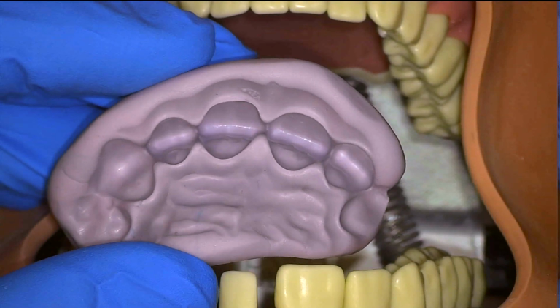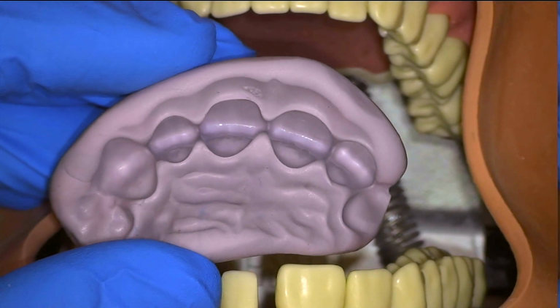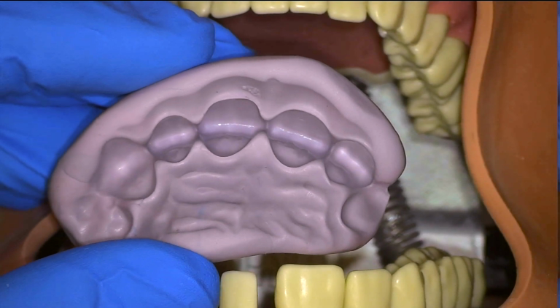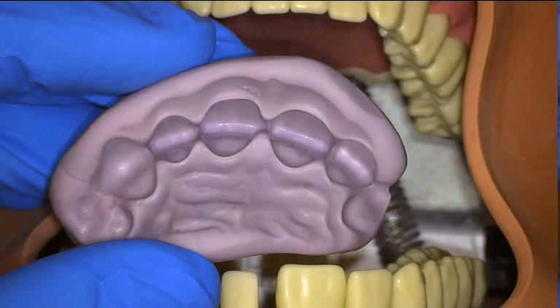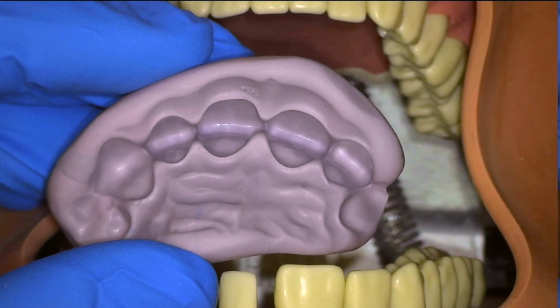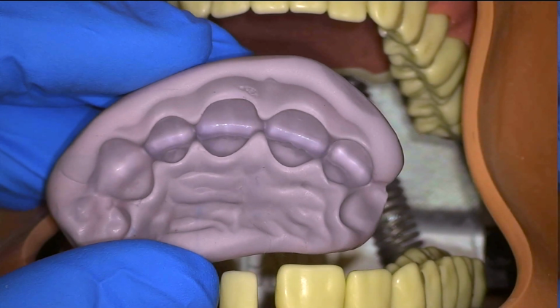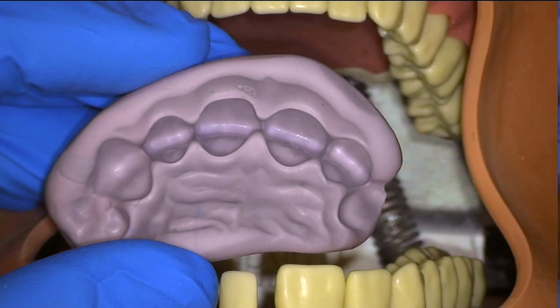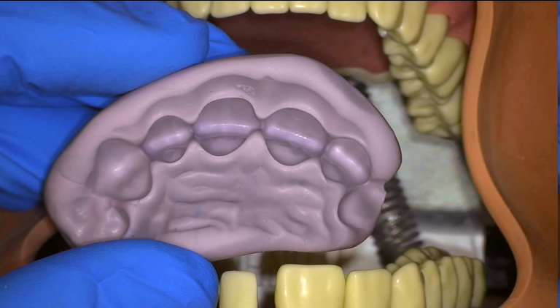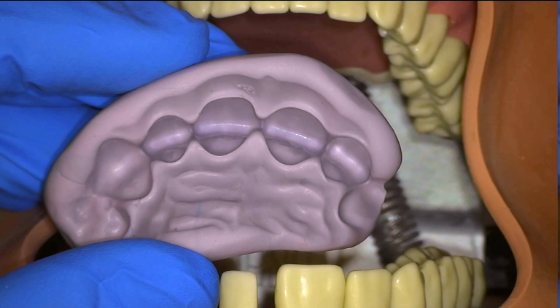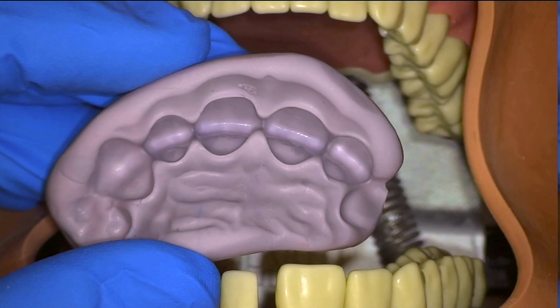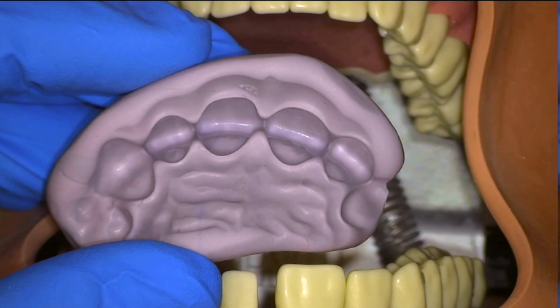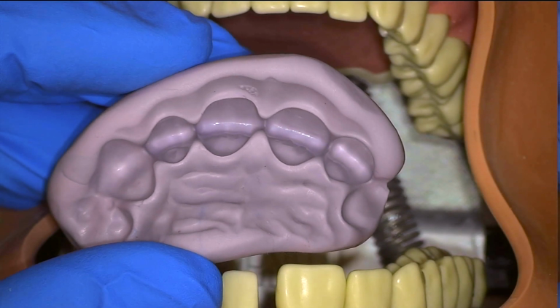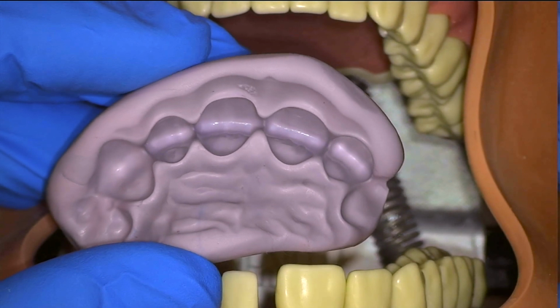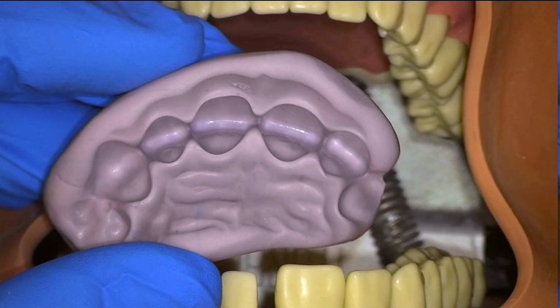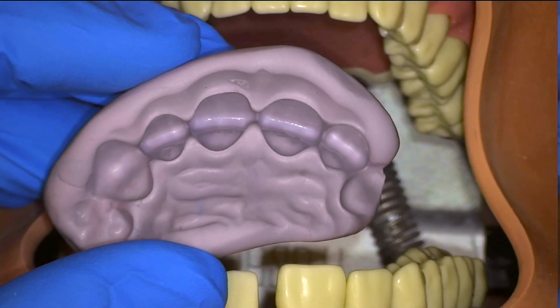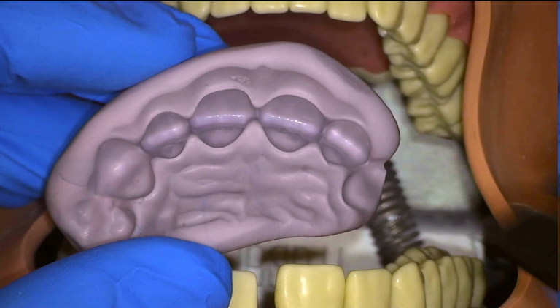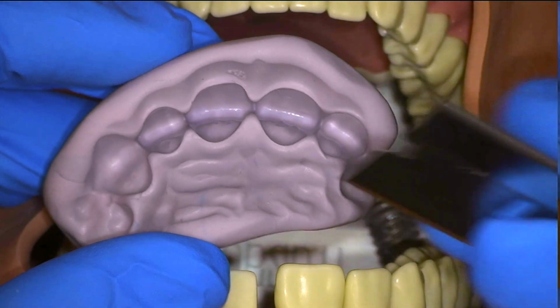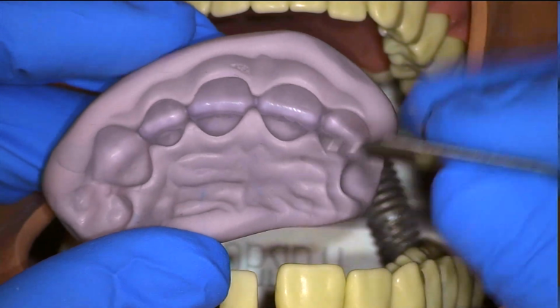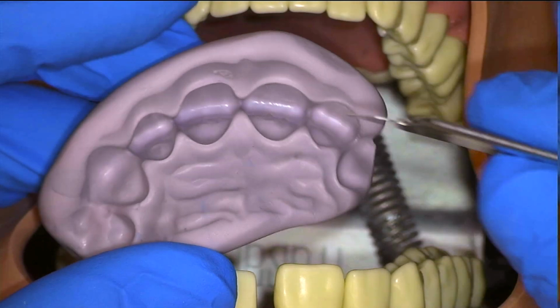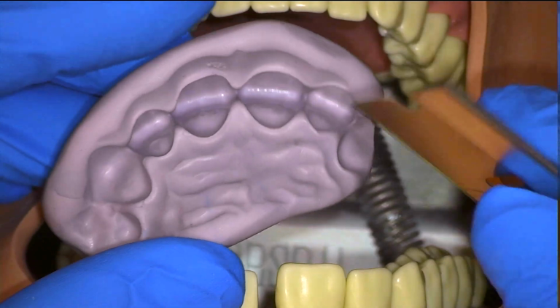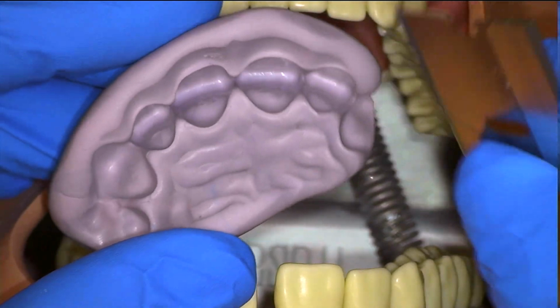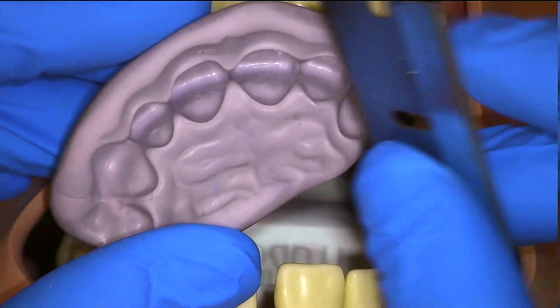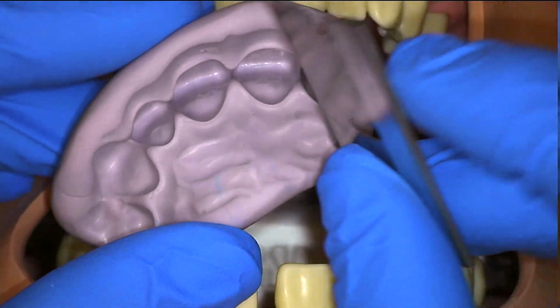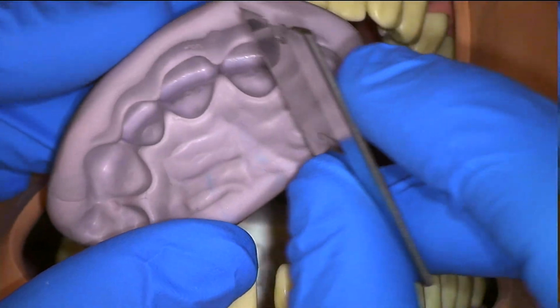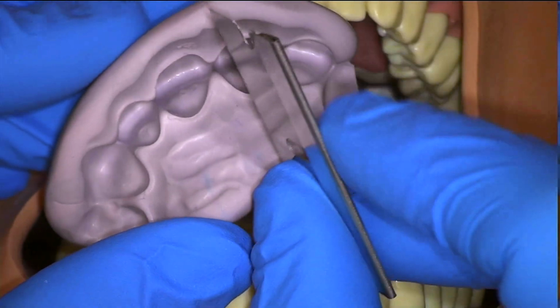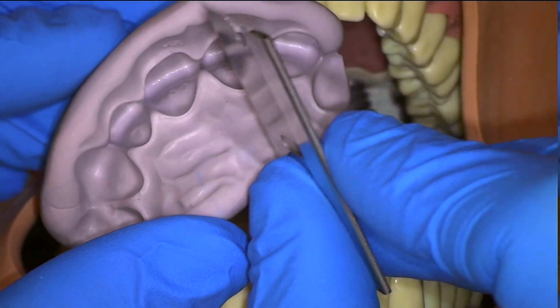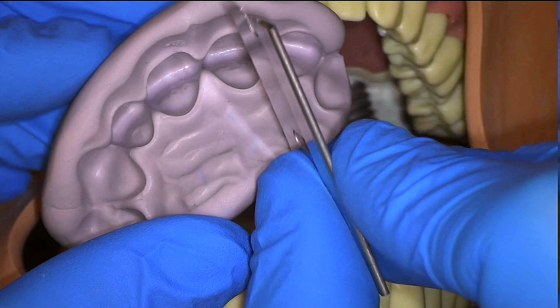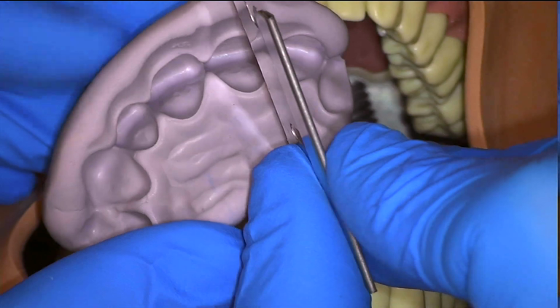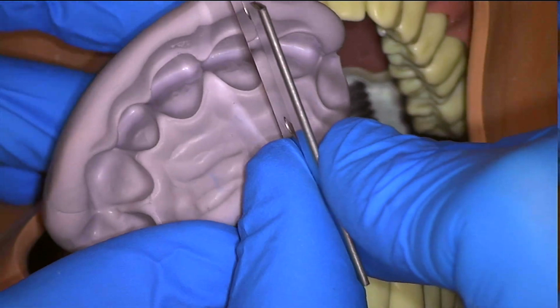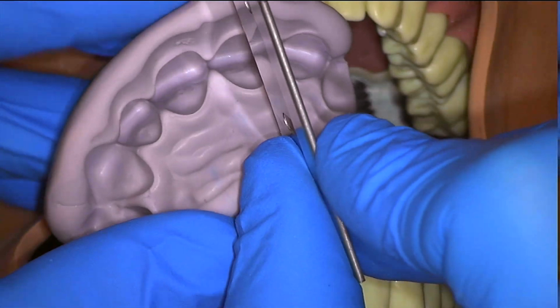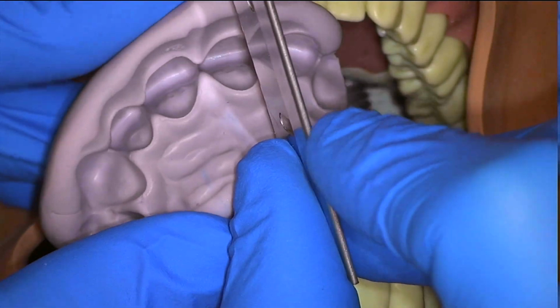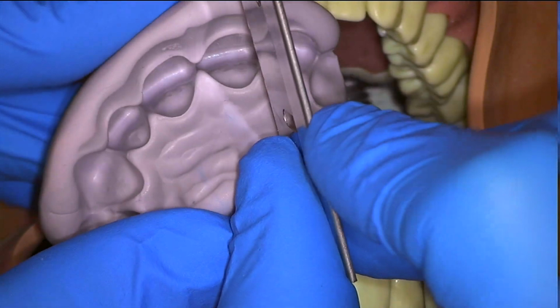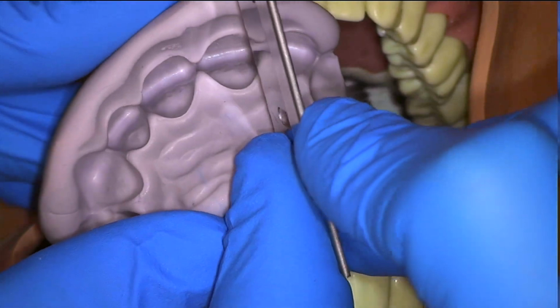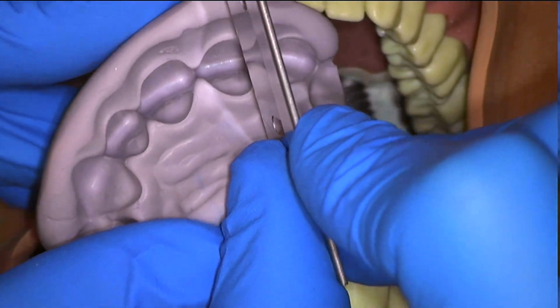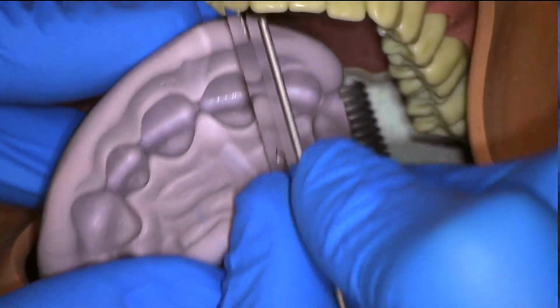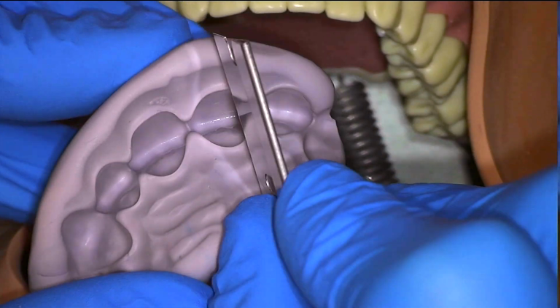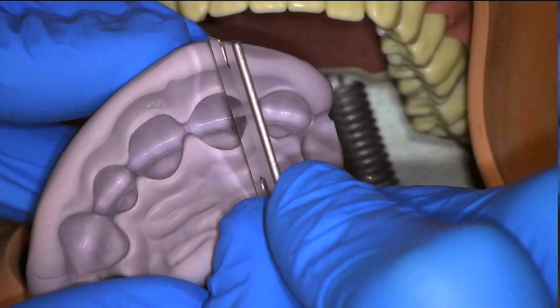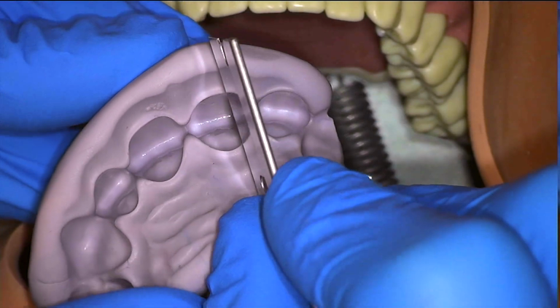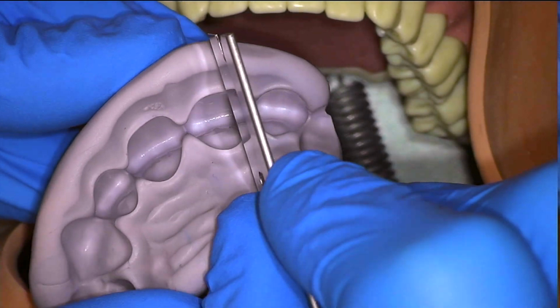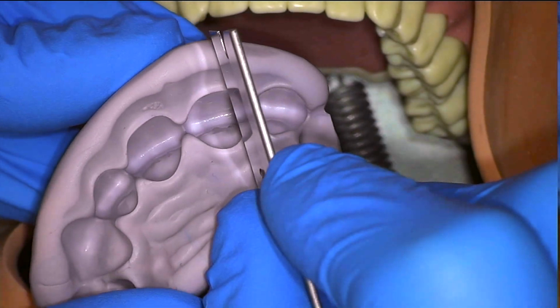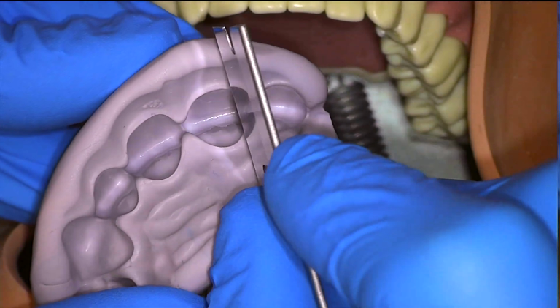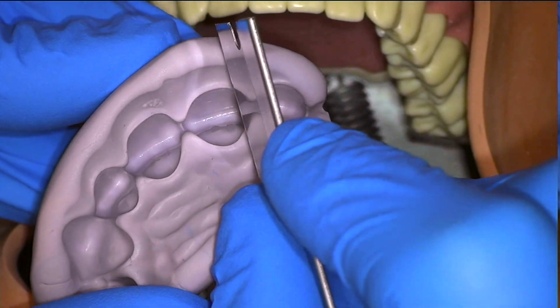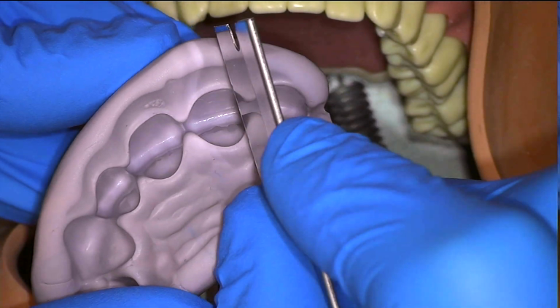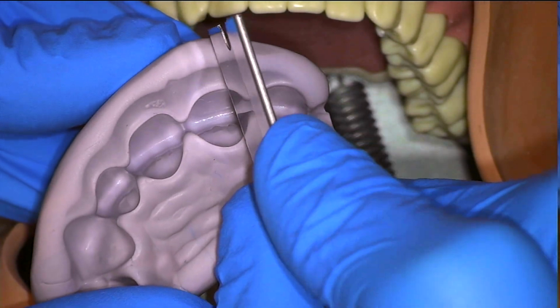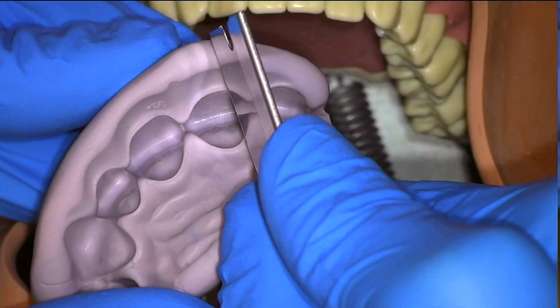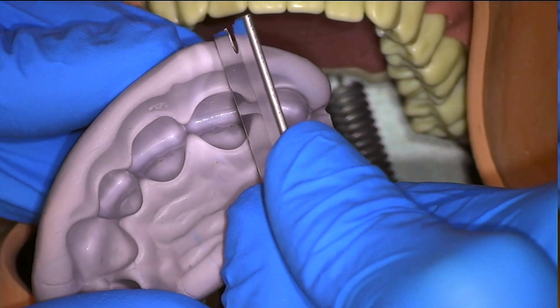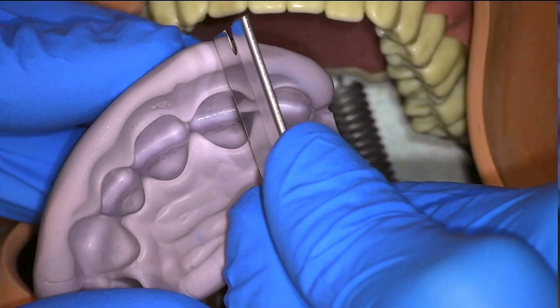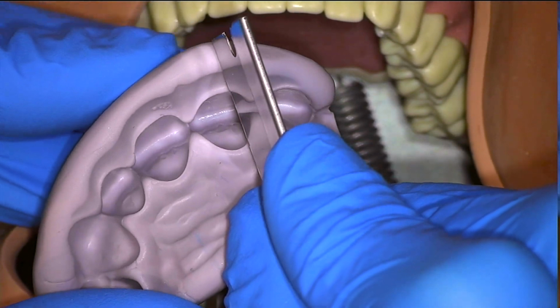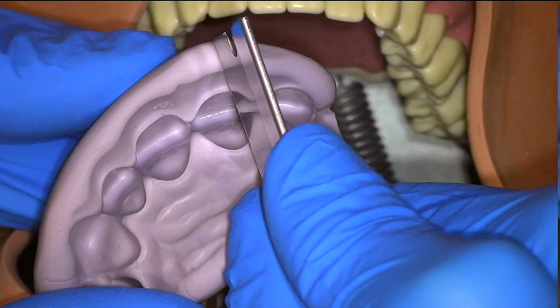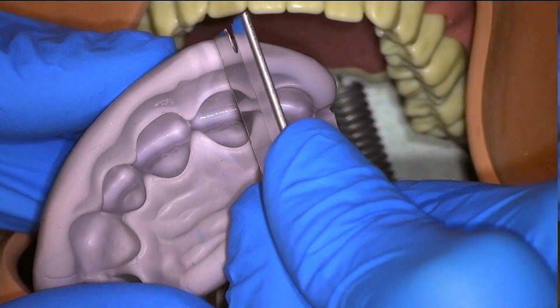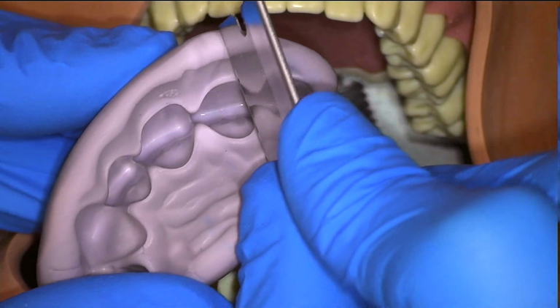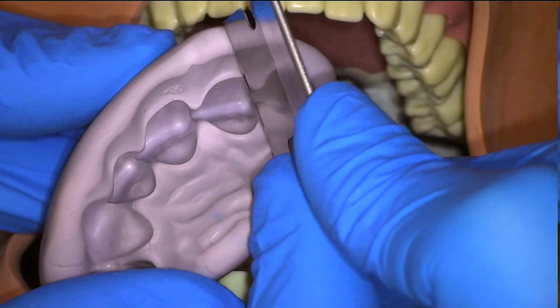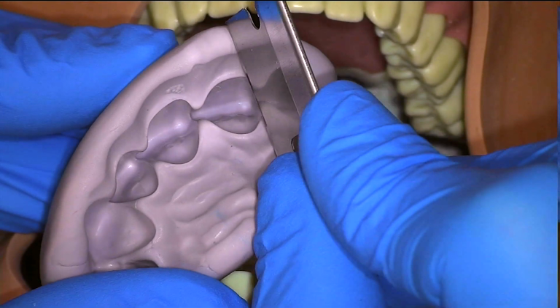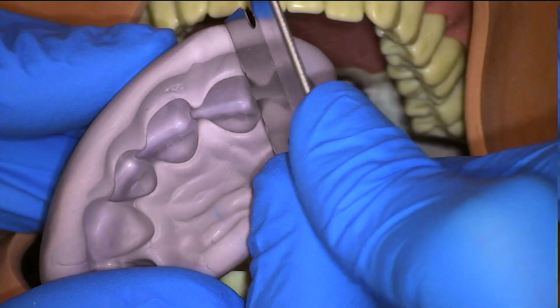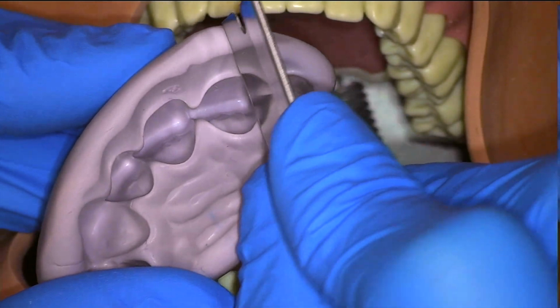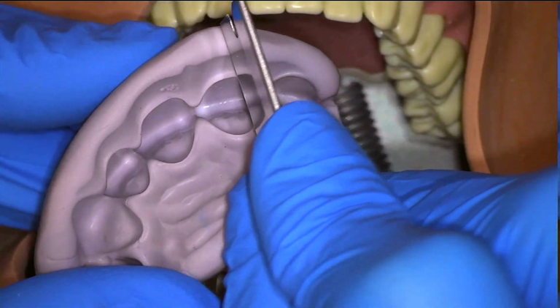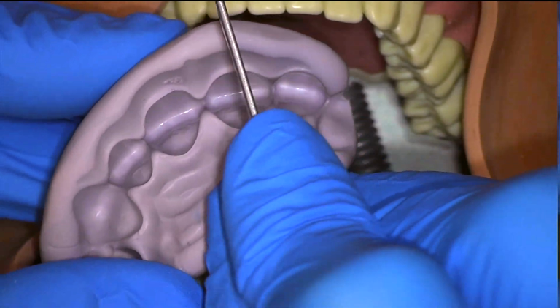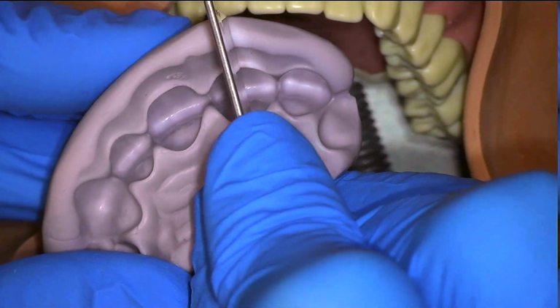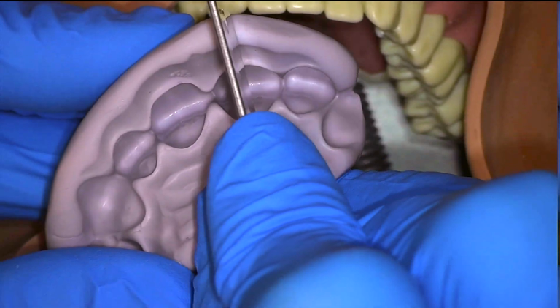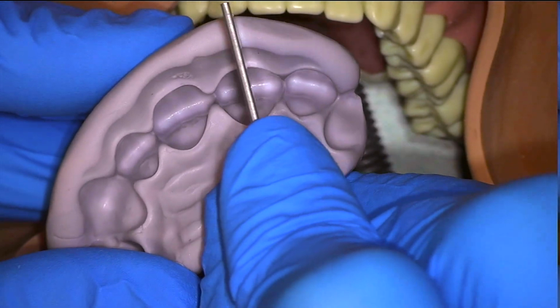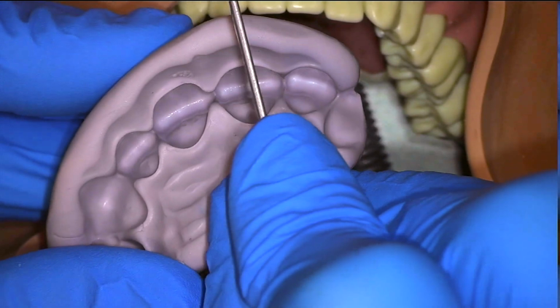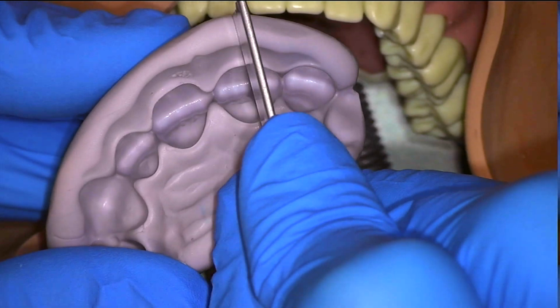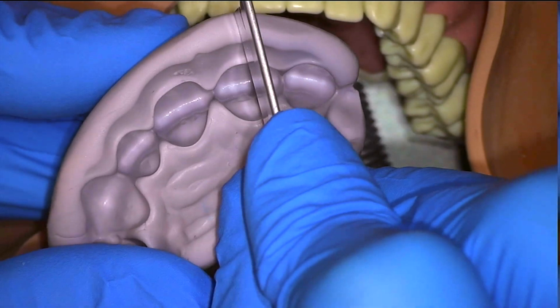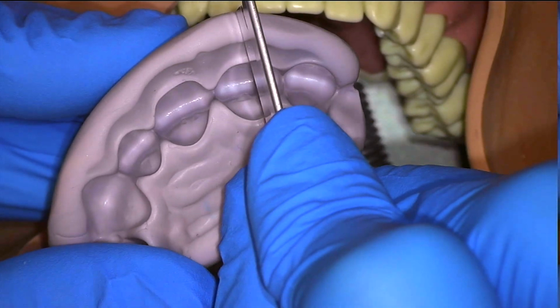The first thing to ensure is that we have a well-fitting putty, and the first step for that is to trim off as much excess of putty as we can.